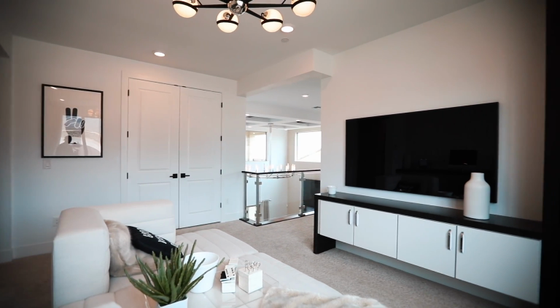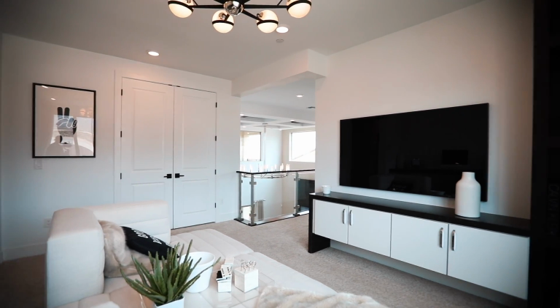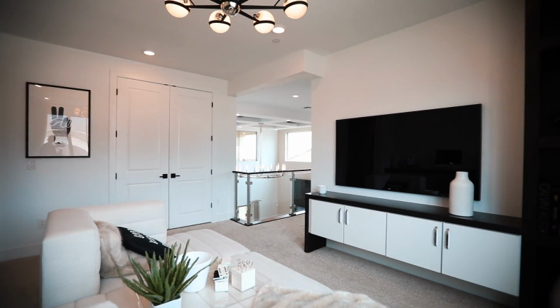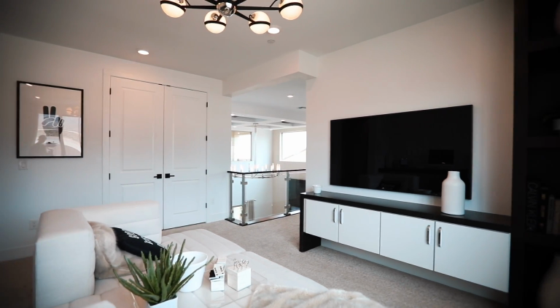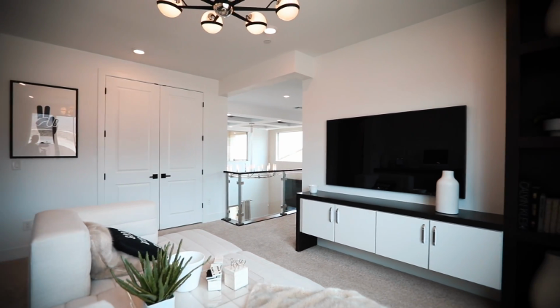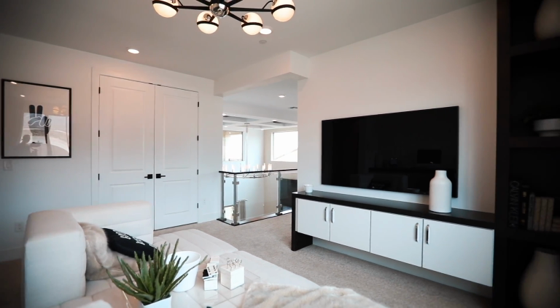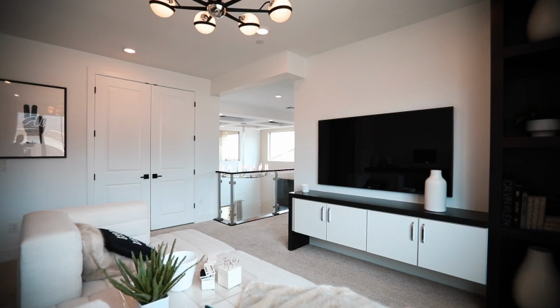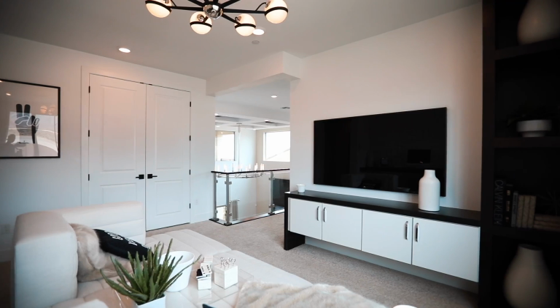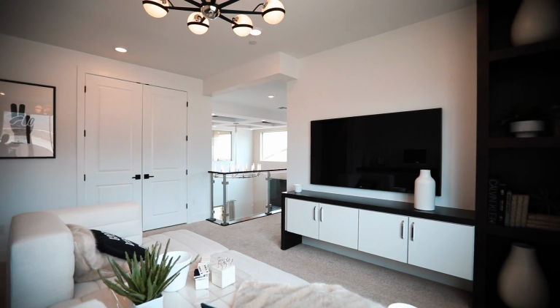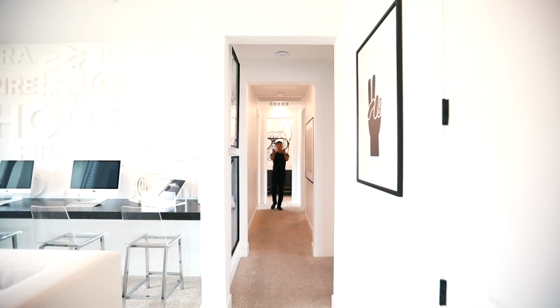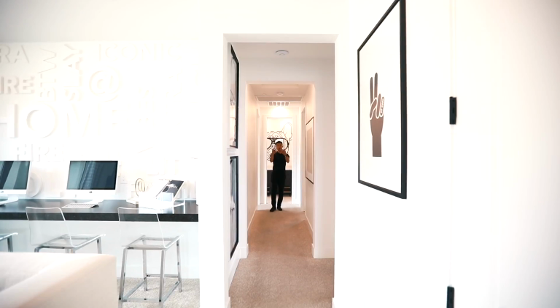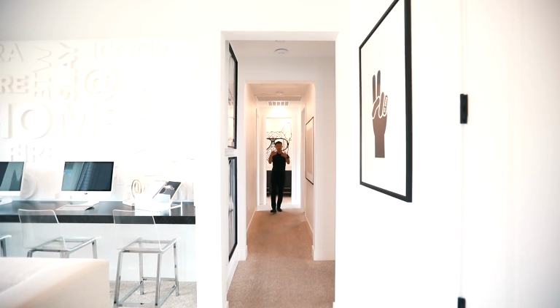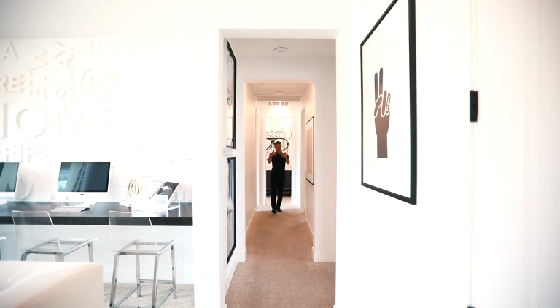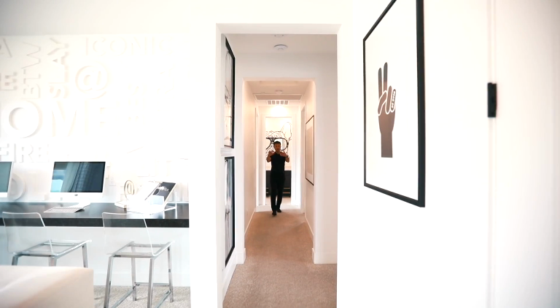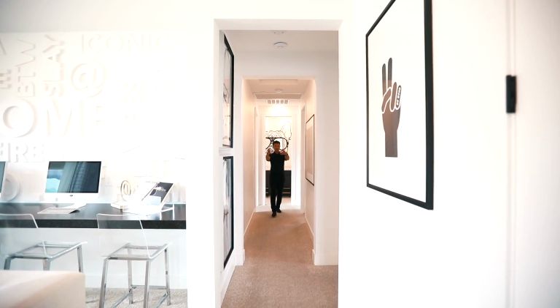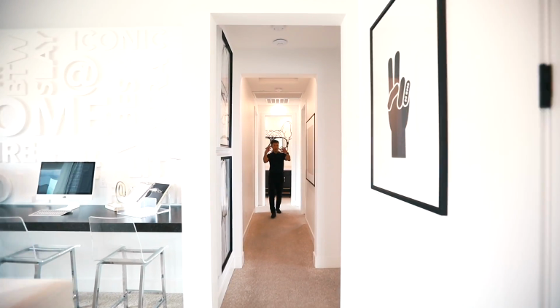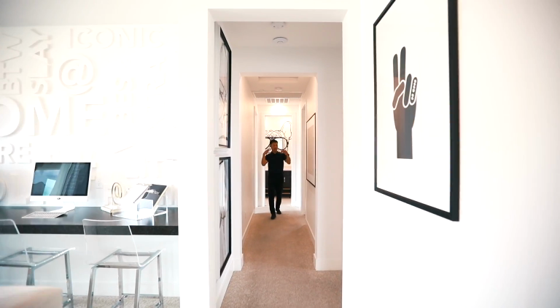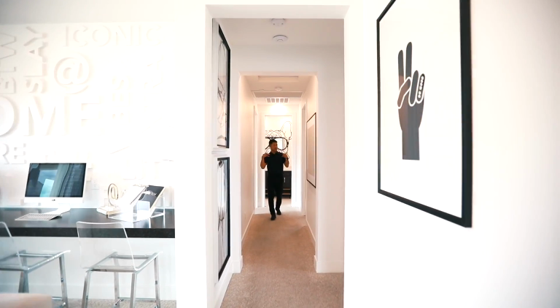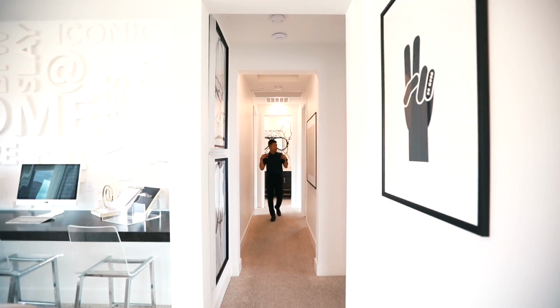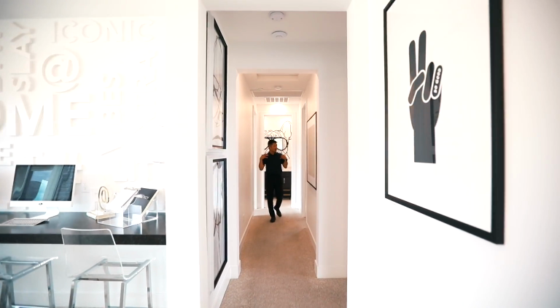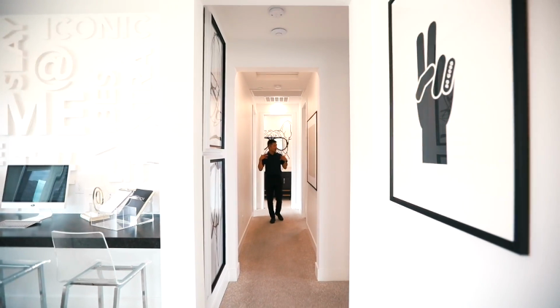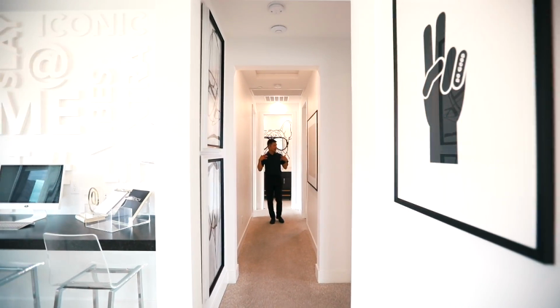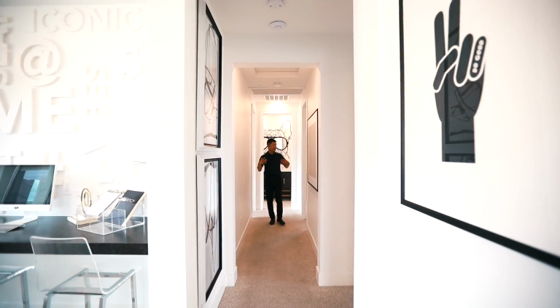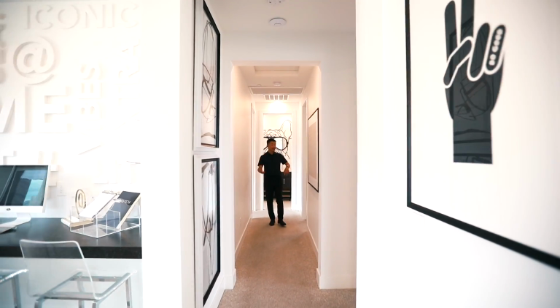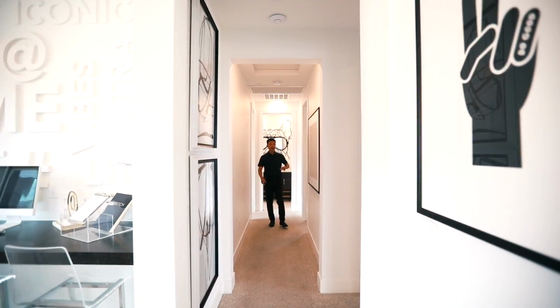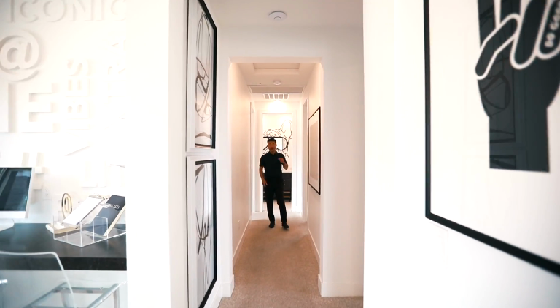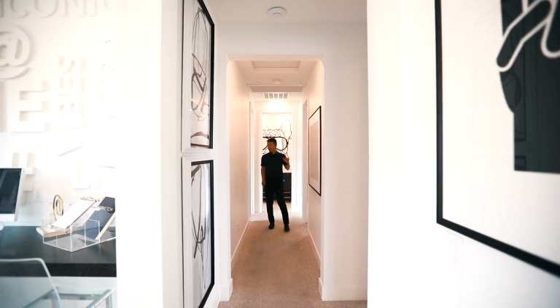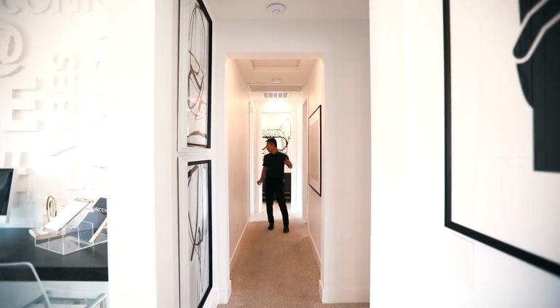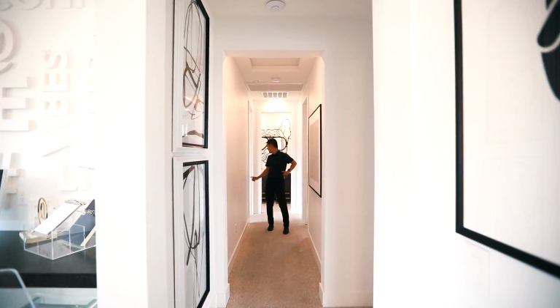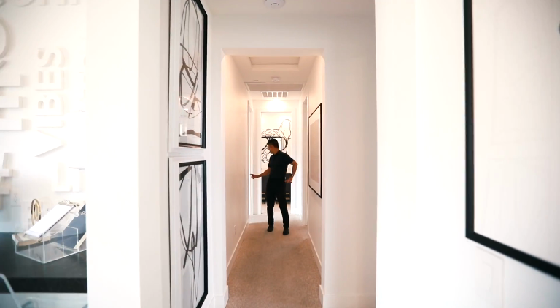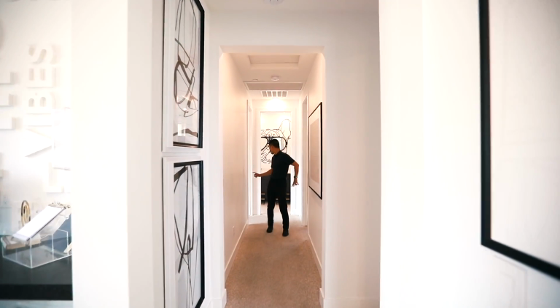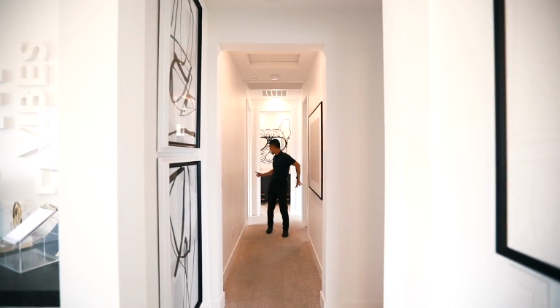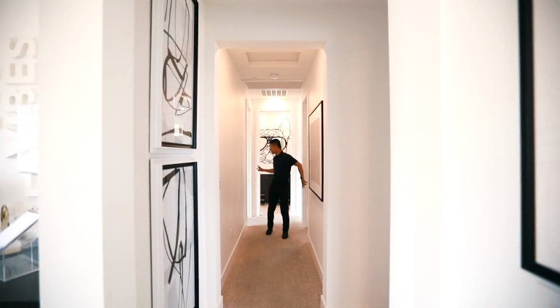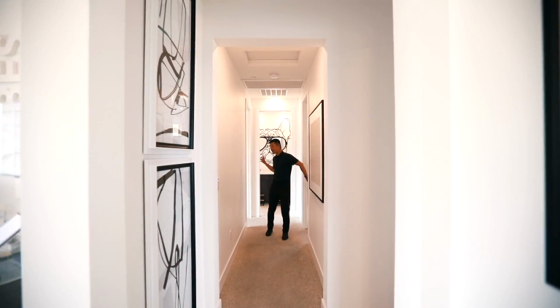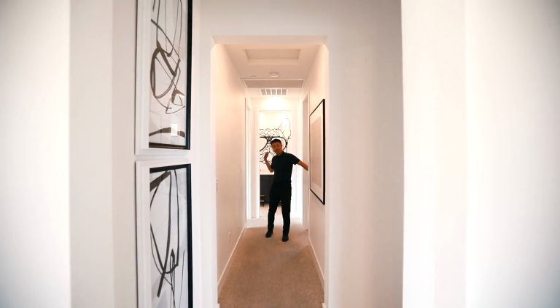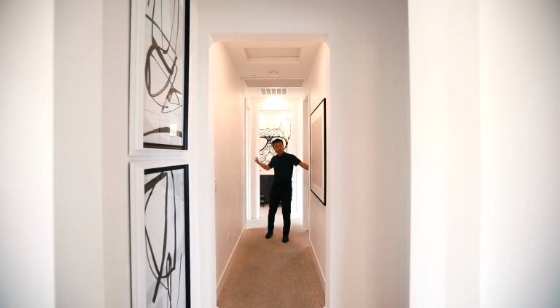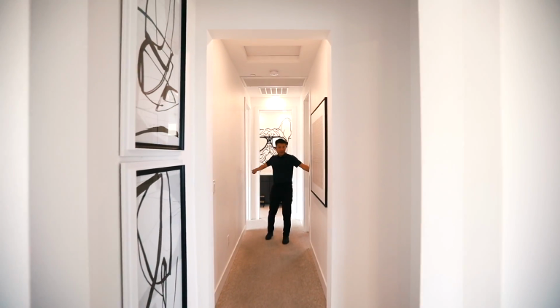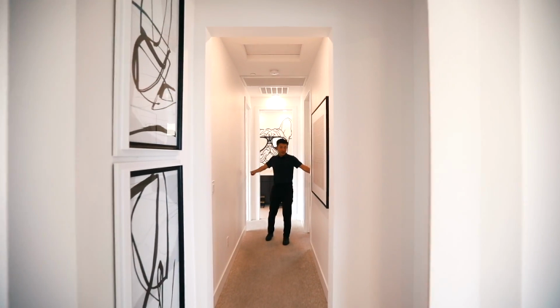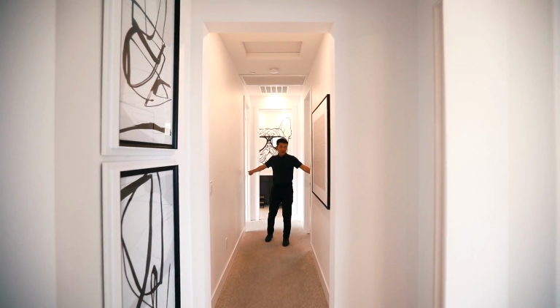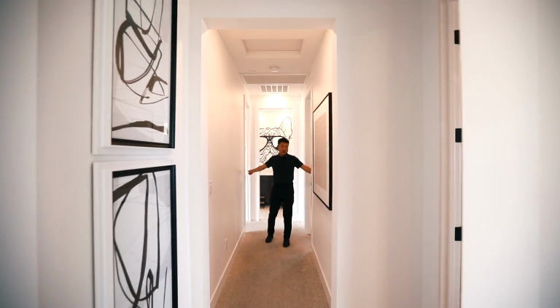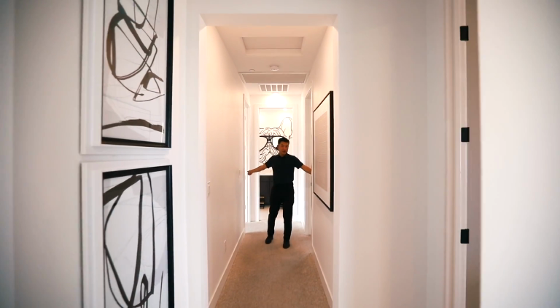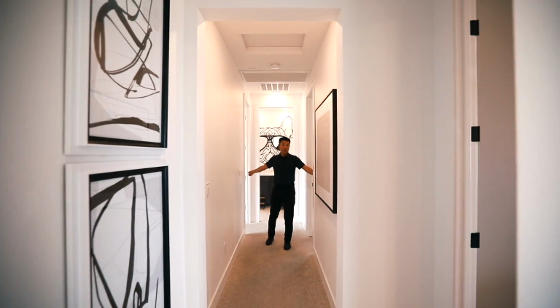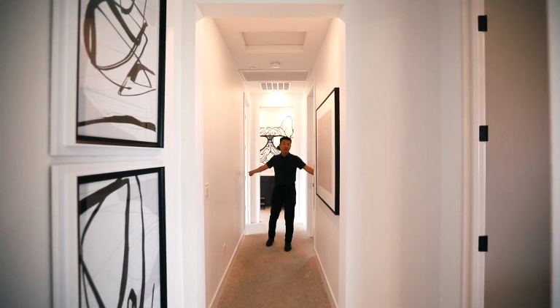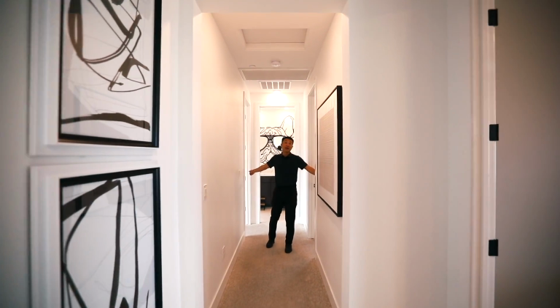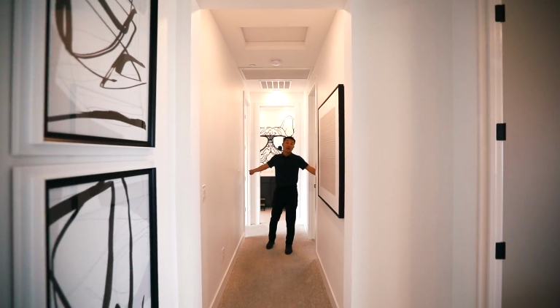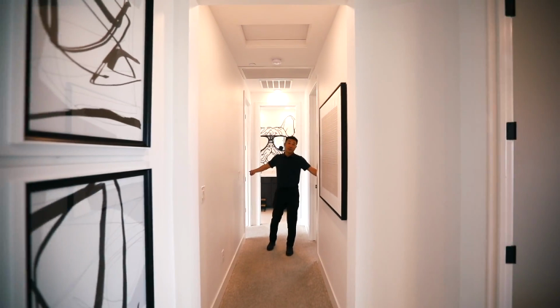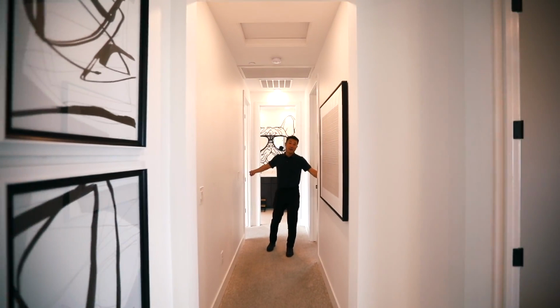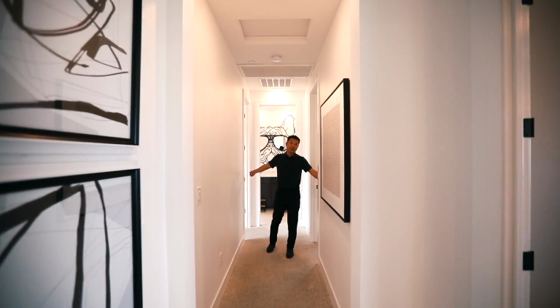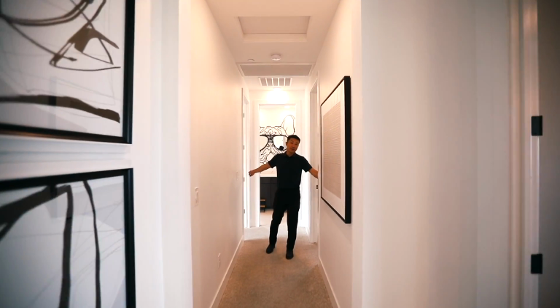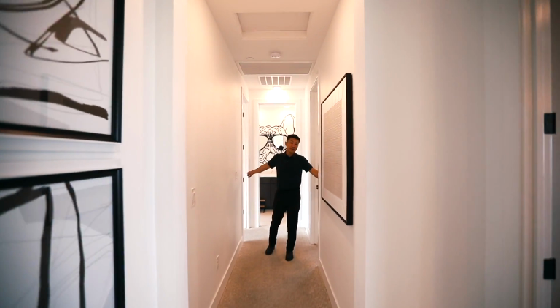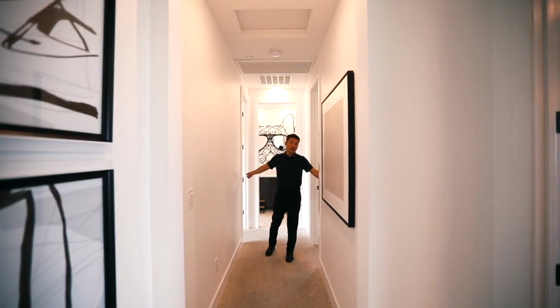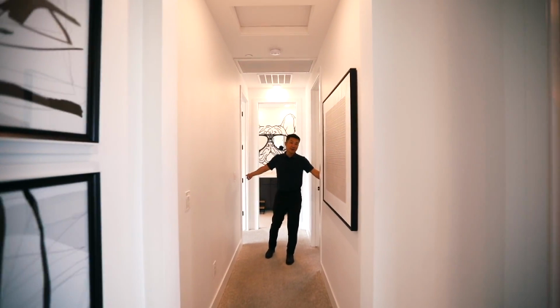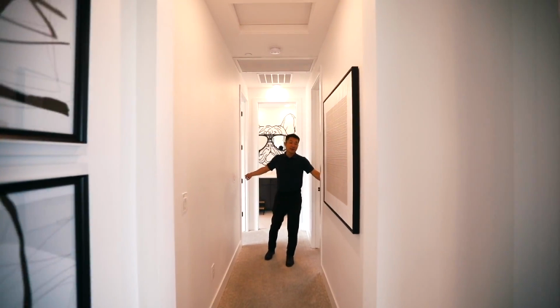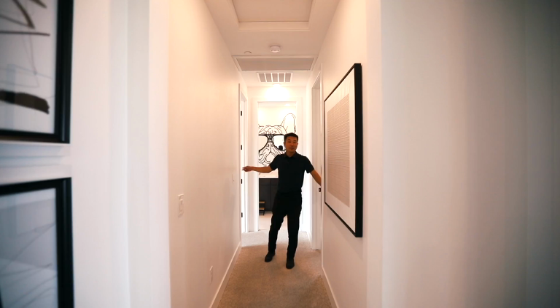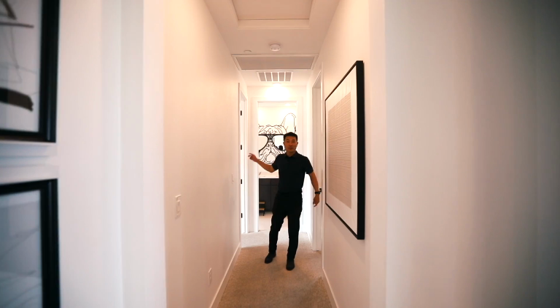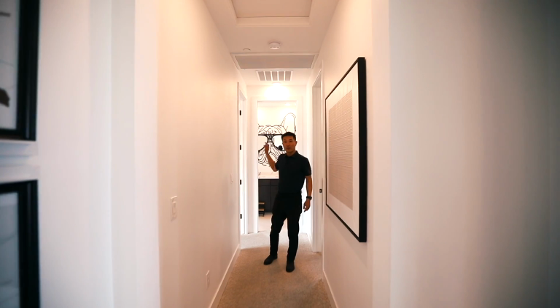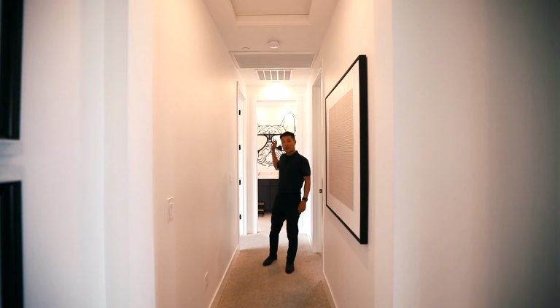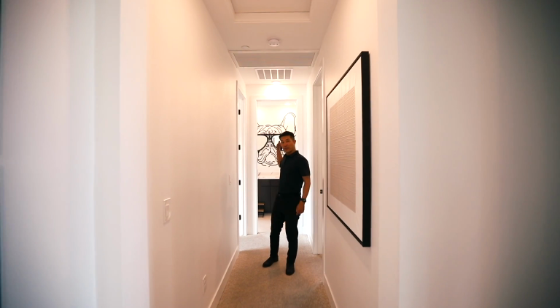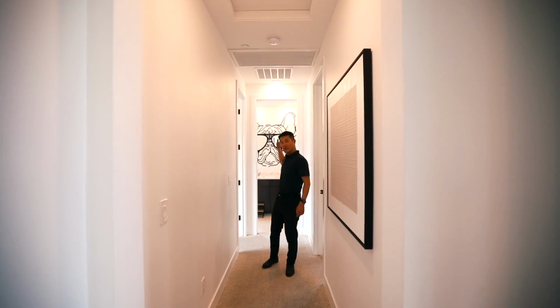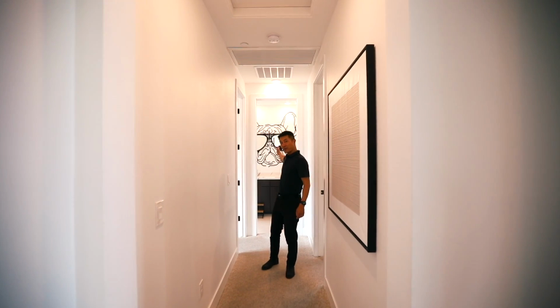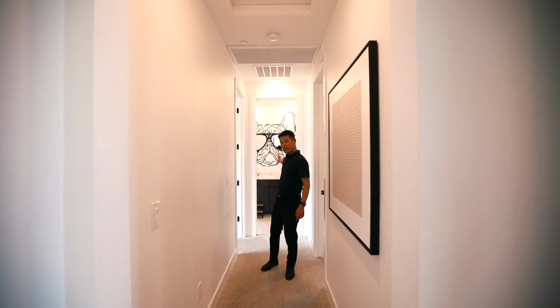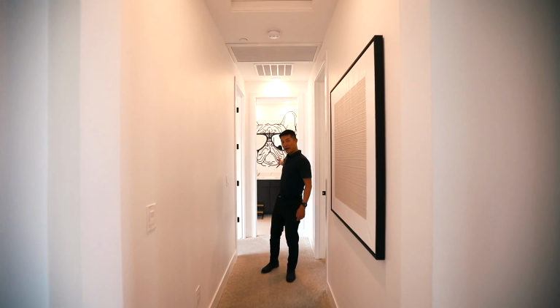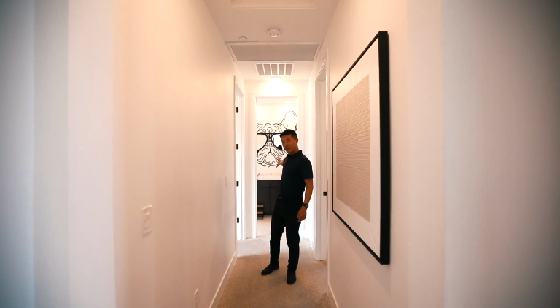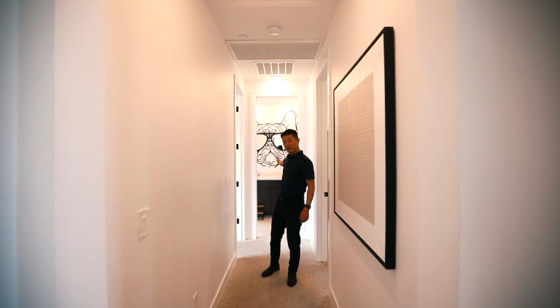Now you're coming towards me to this hallway. We have two bedrooms here with the bathroom.